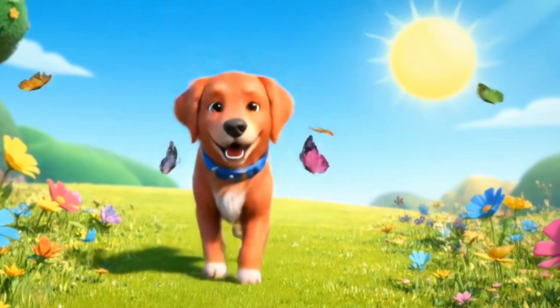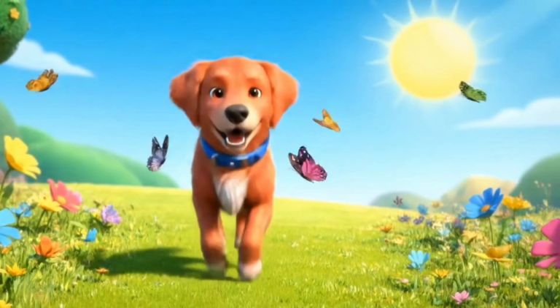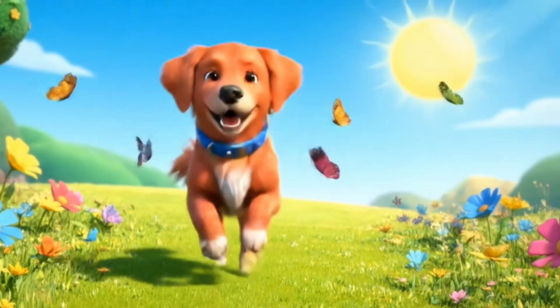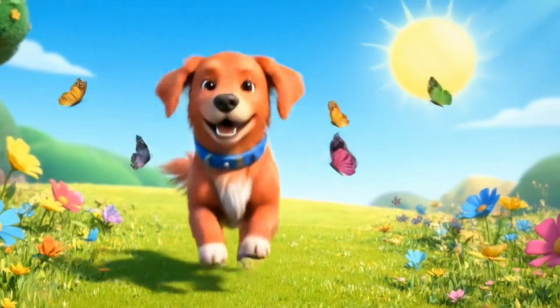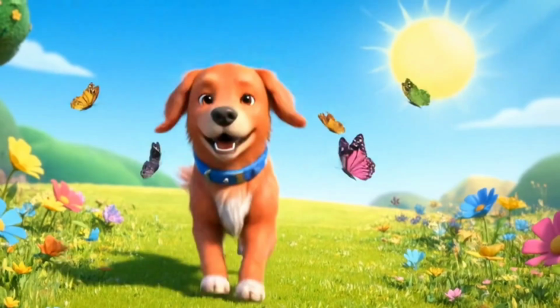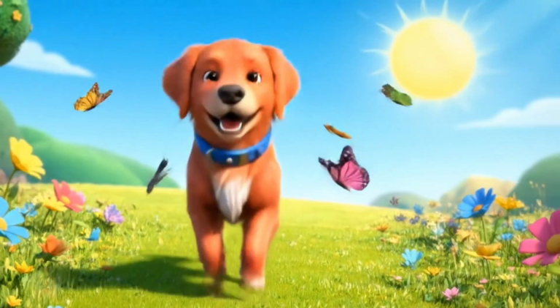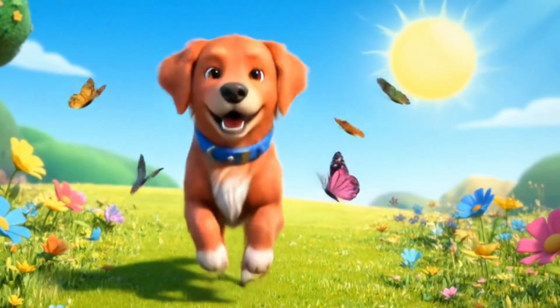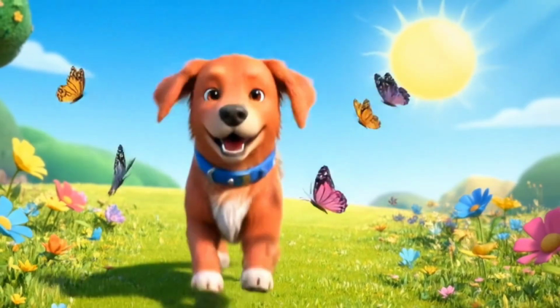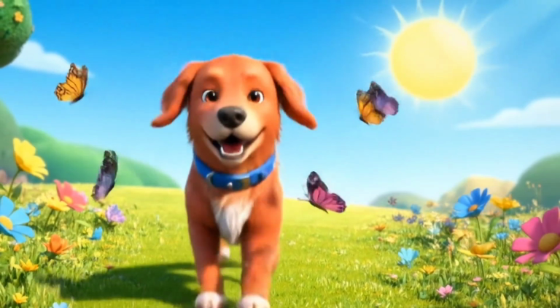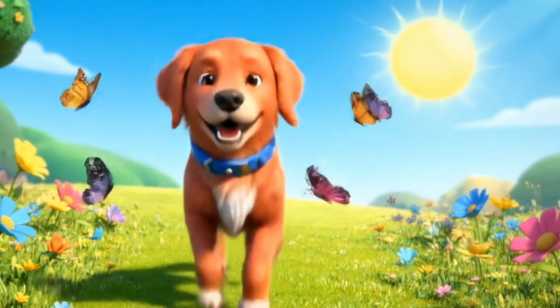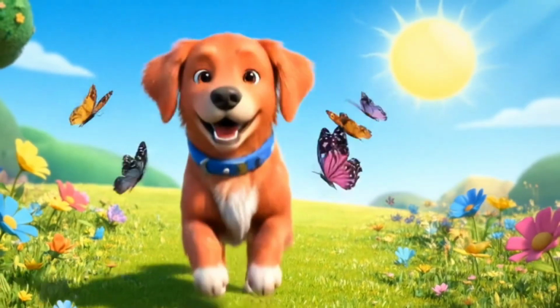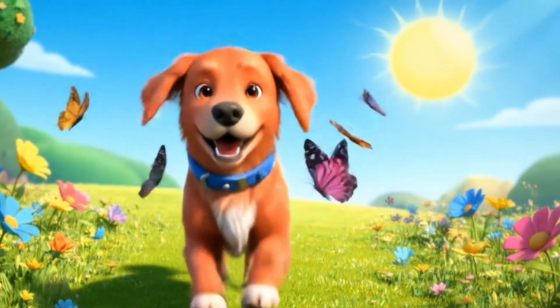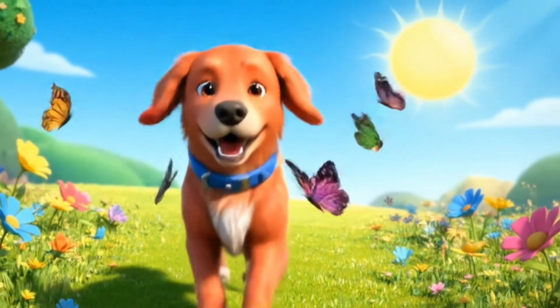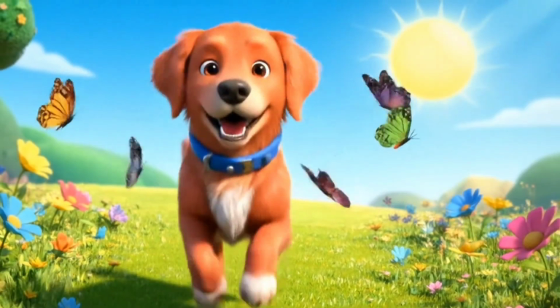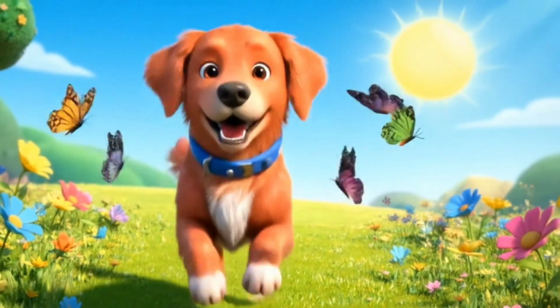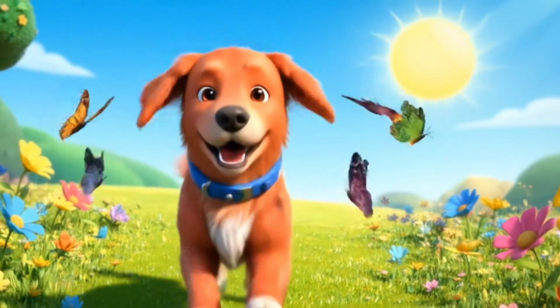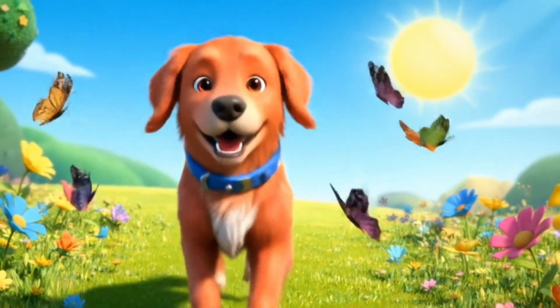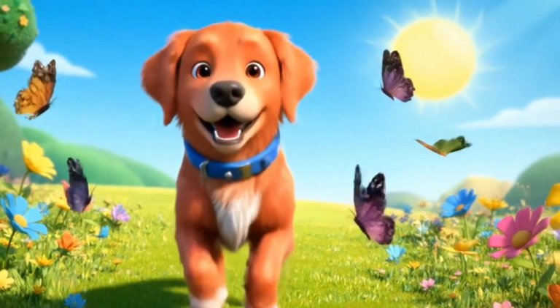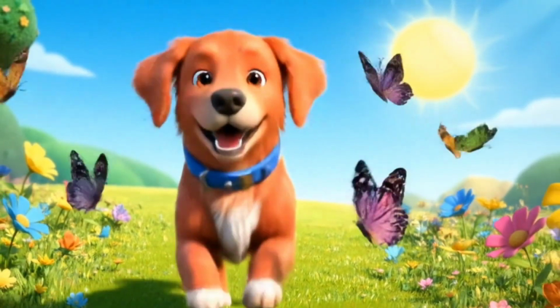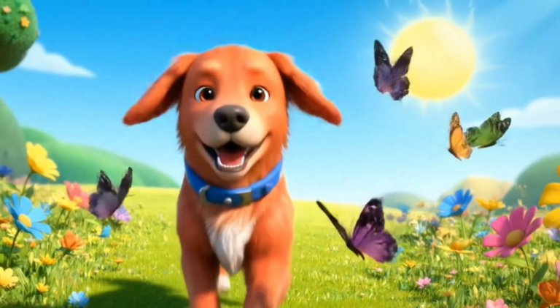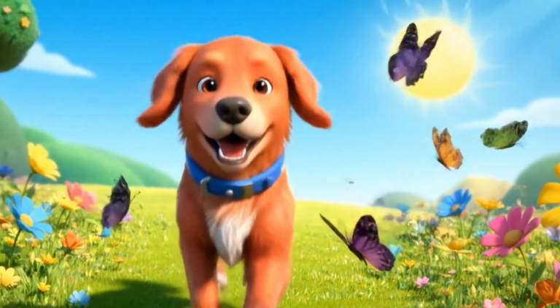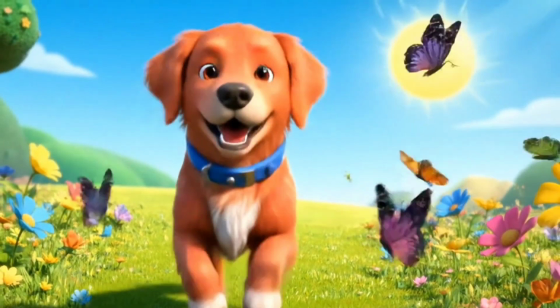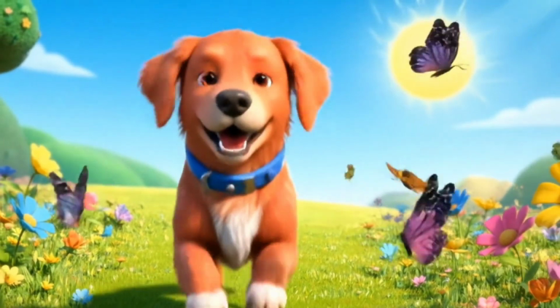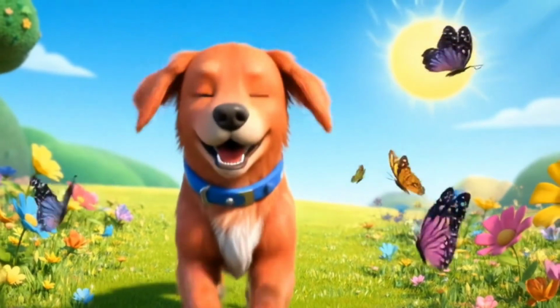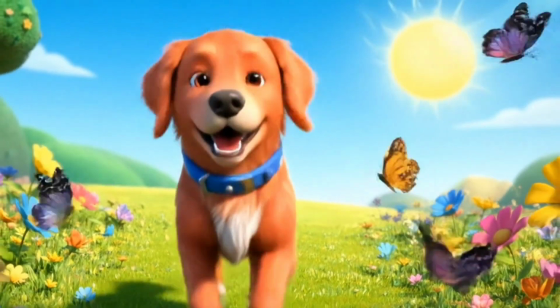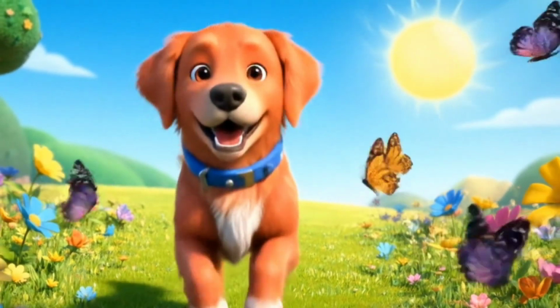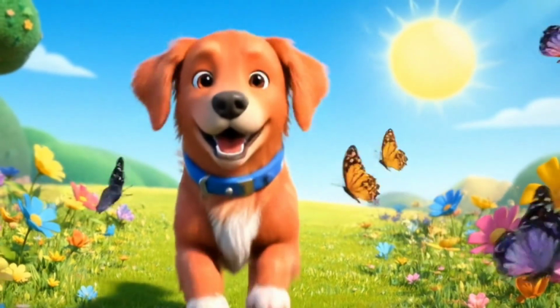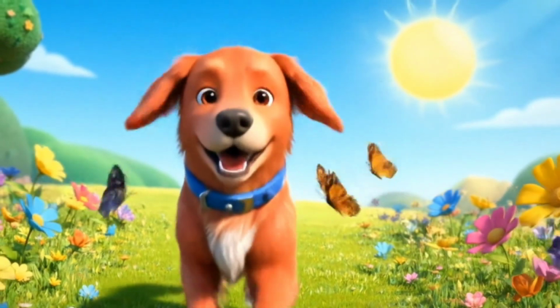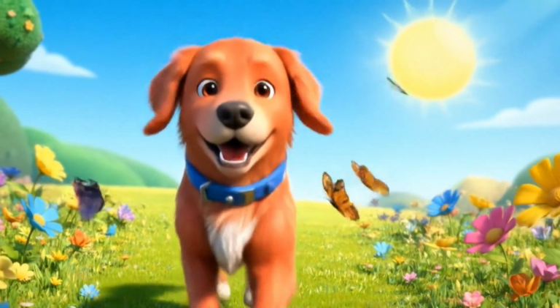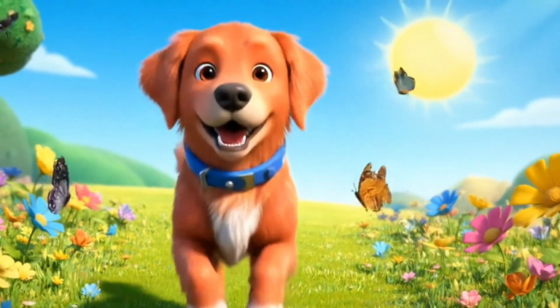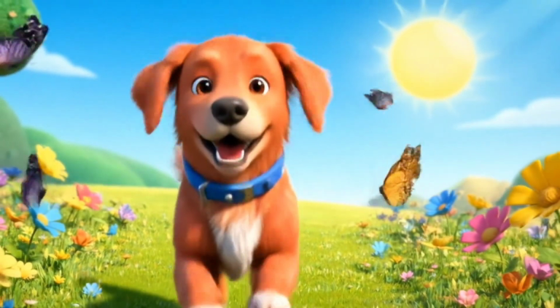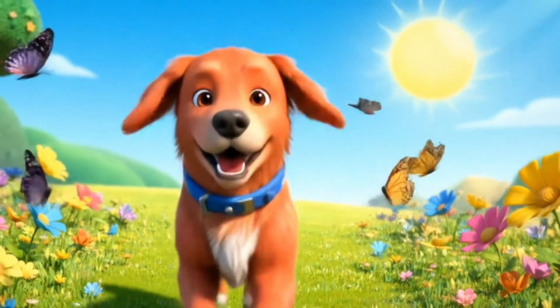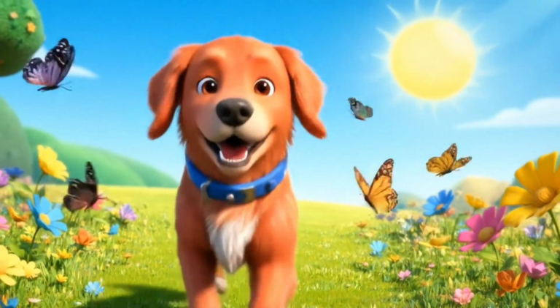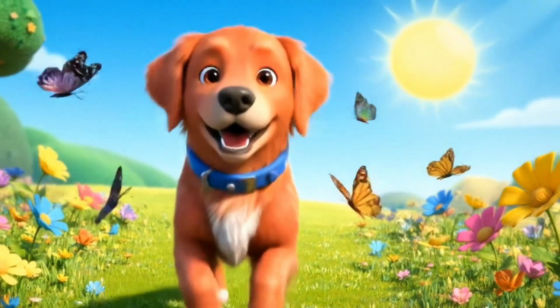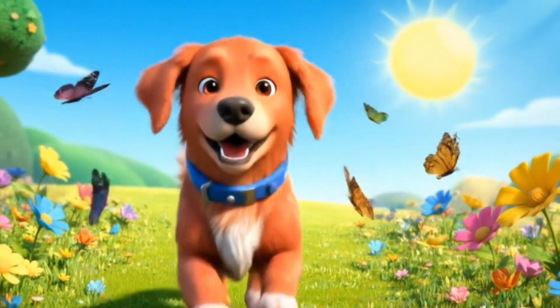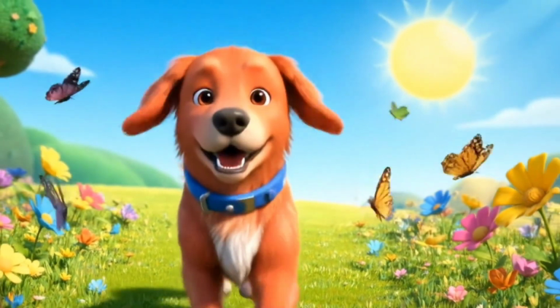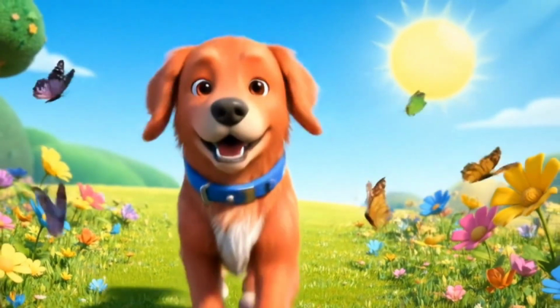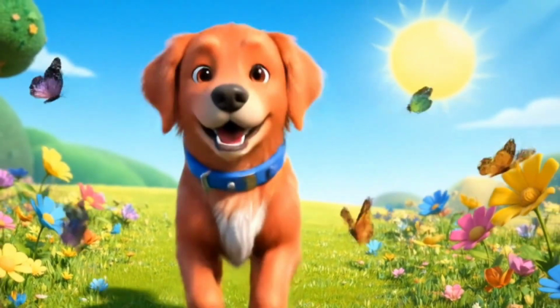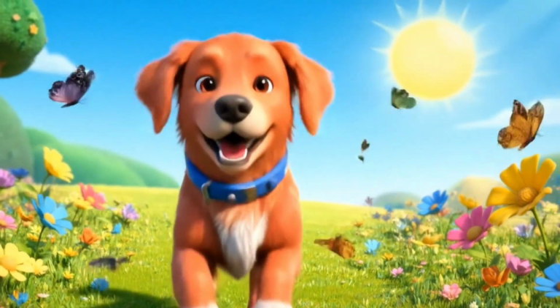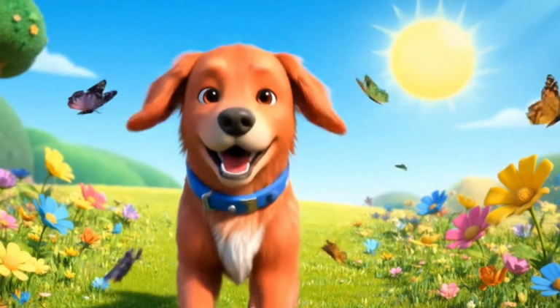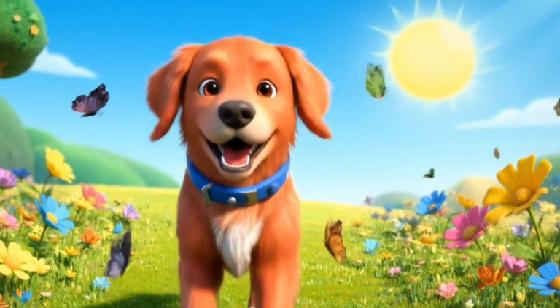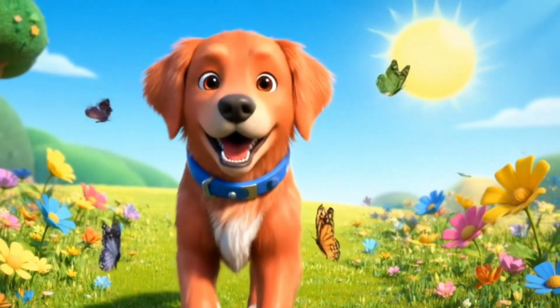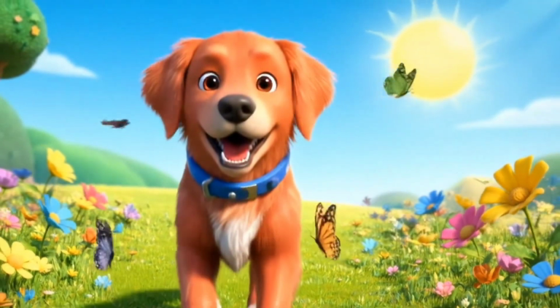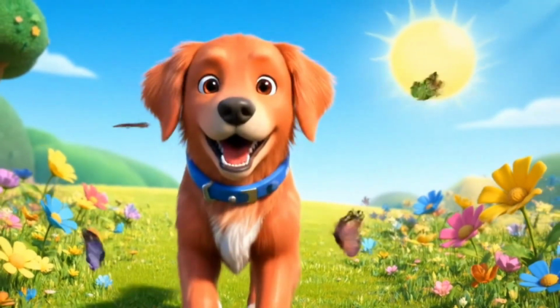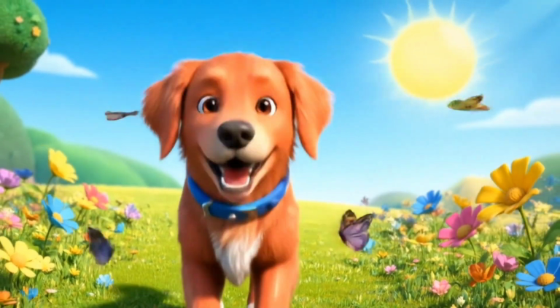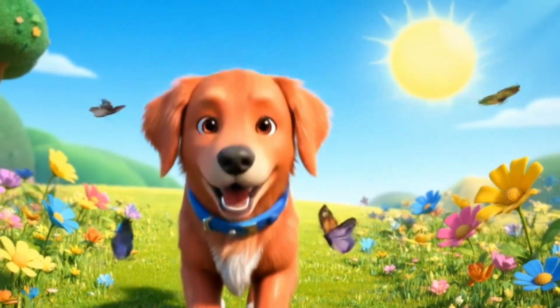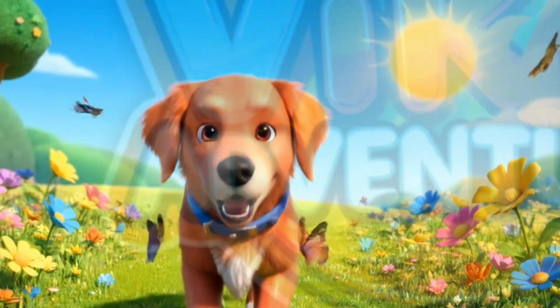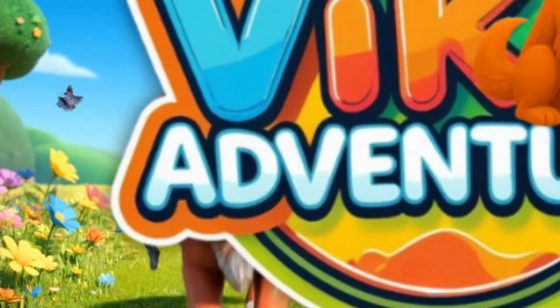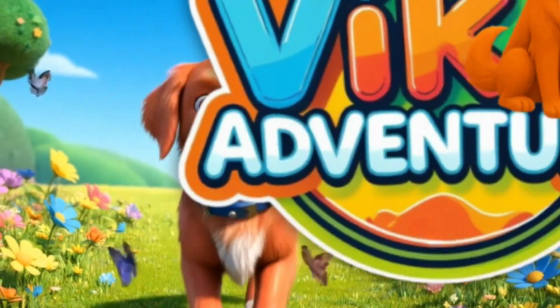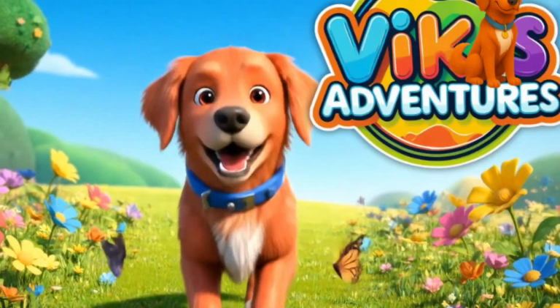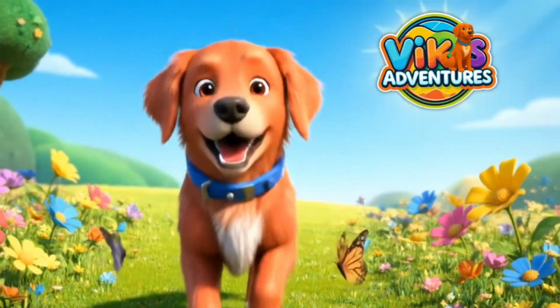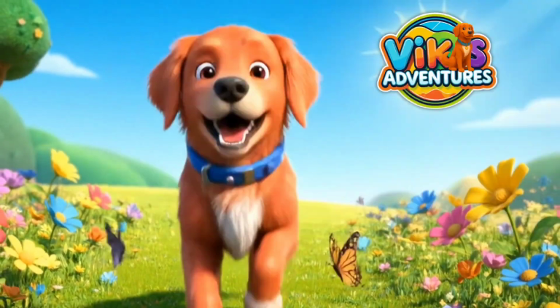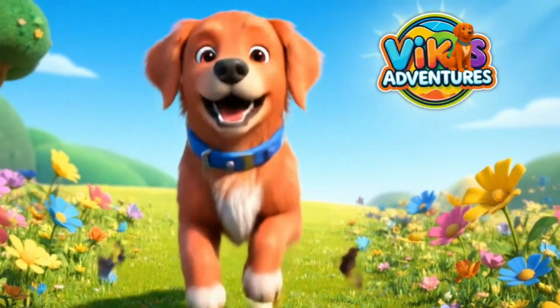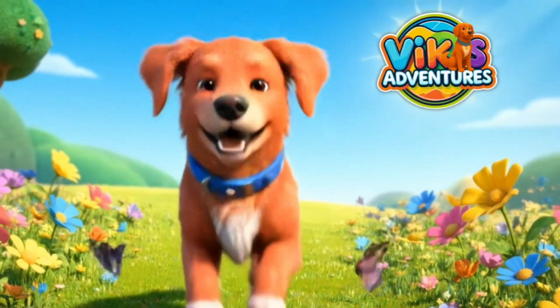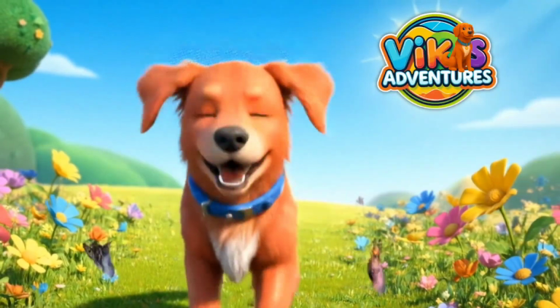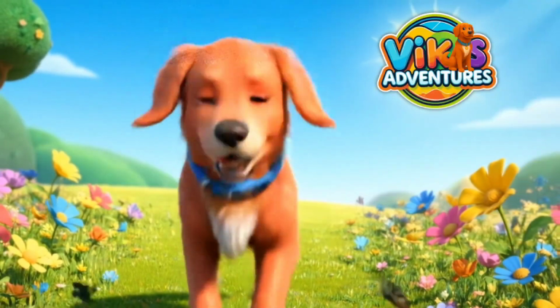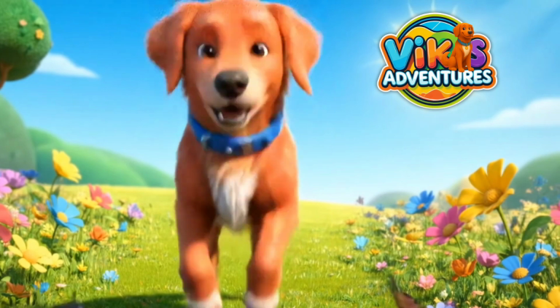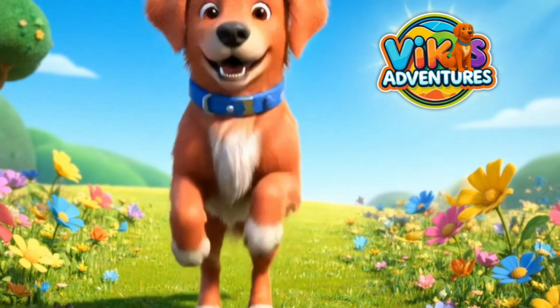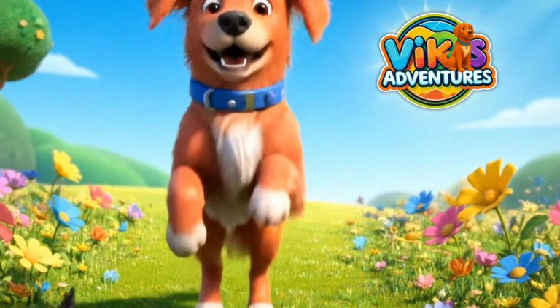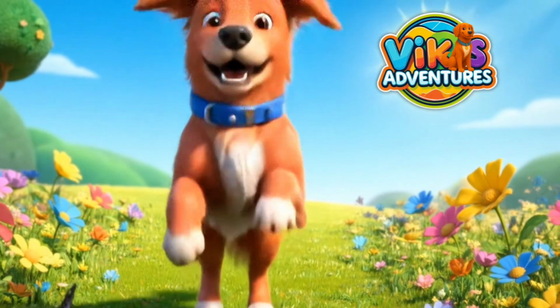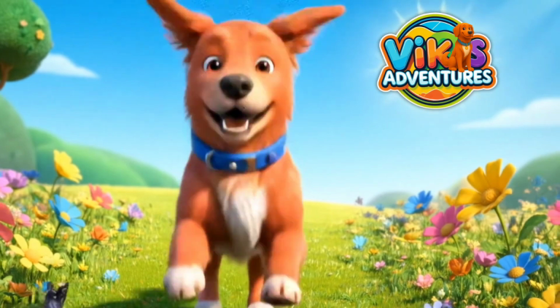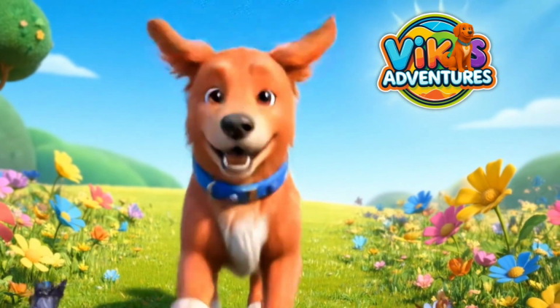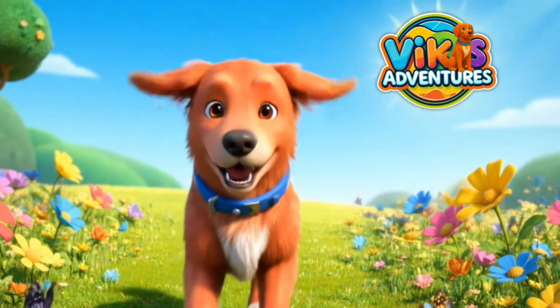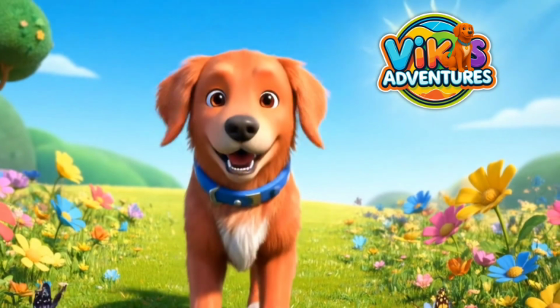Vic the Pup is on his way to learn, explore, and laugh today. Vic's Adventures, let's go play!